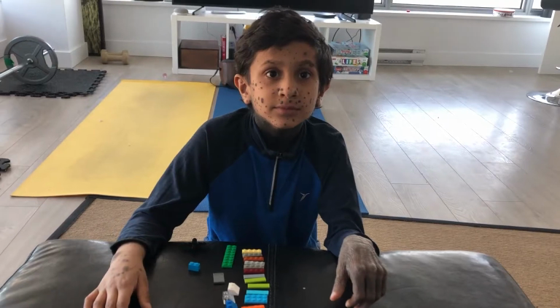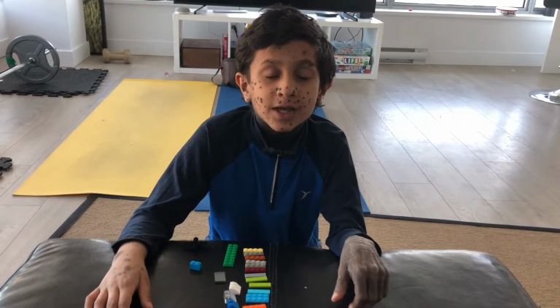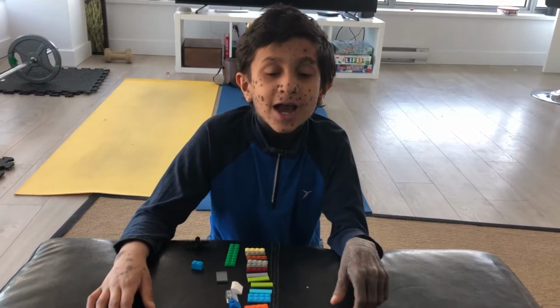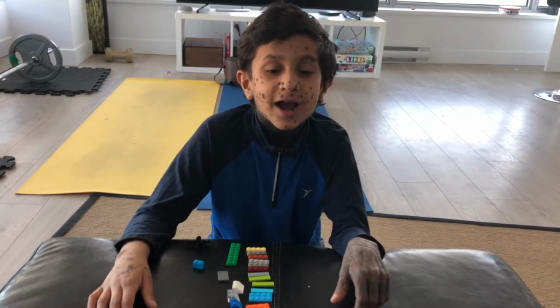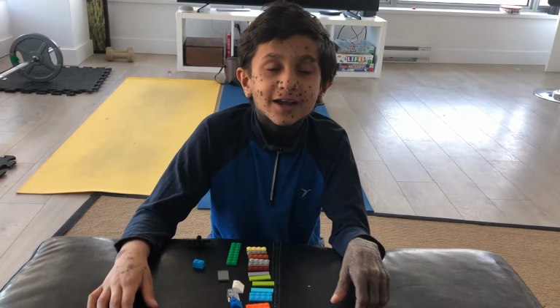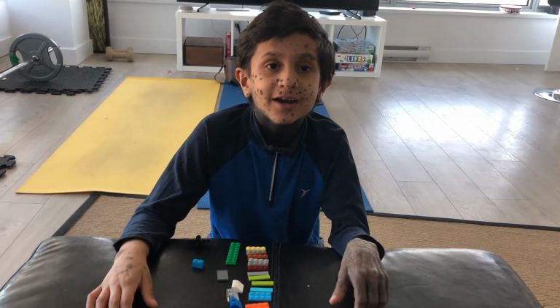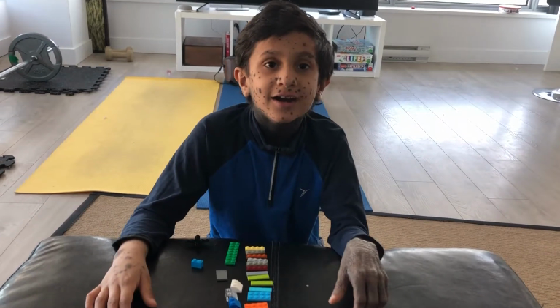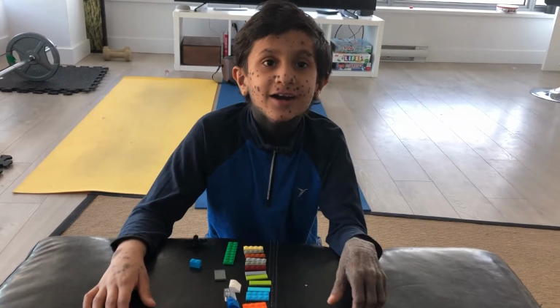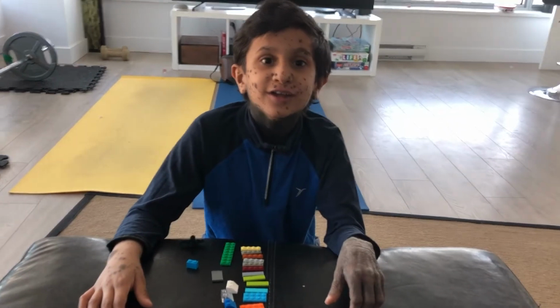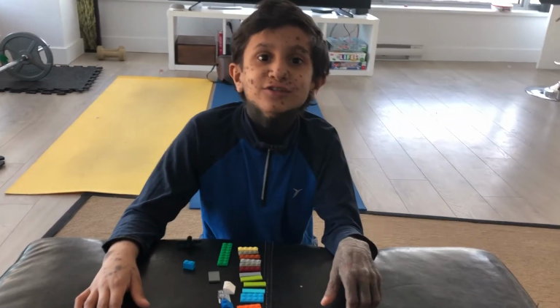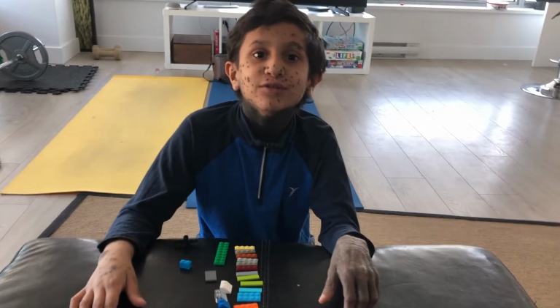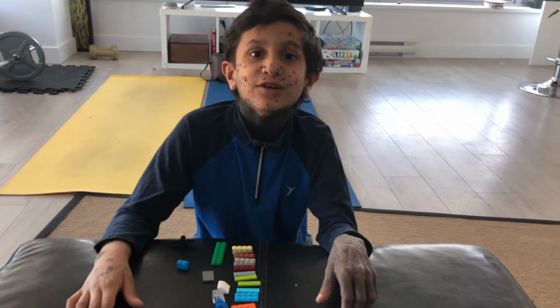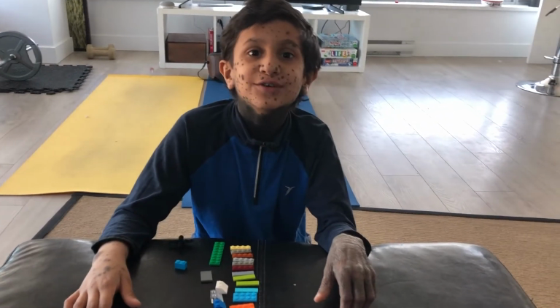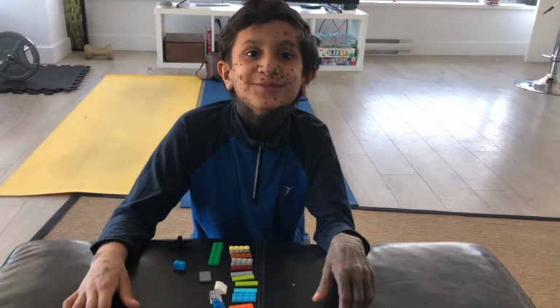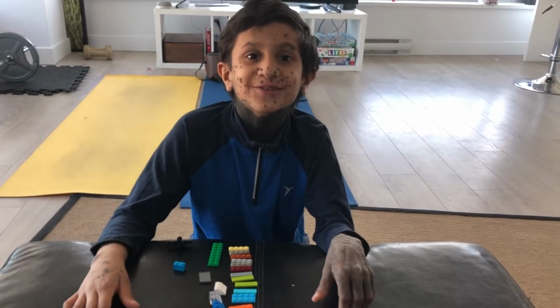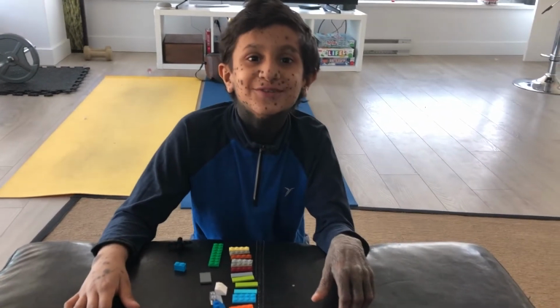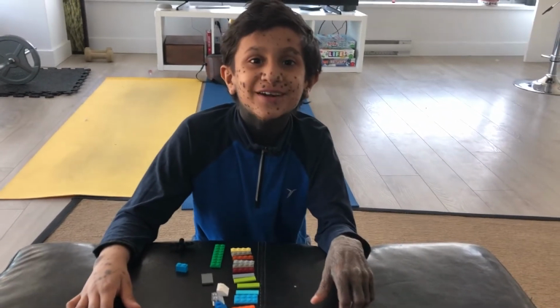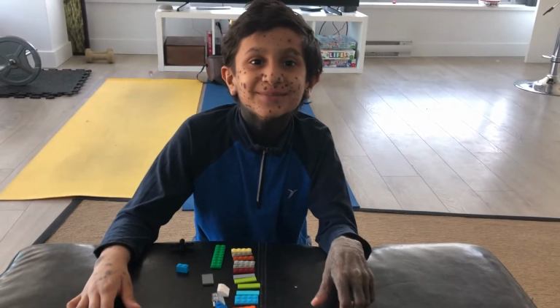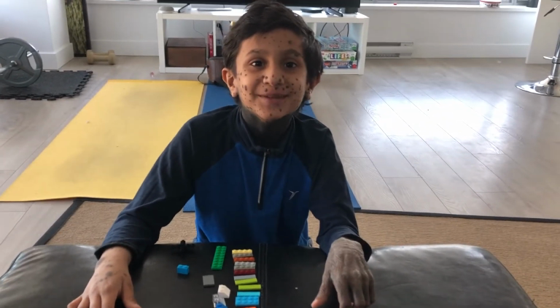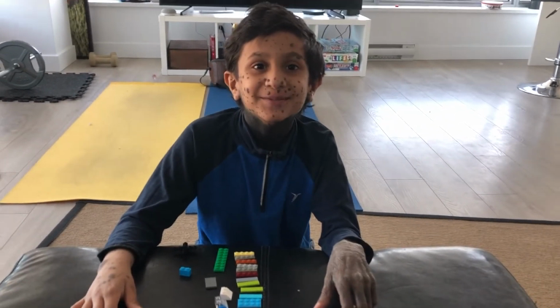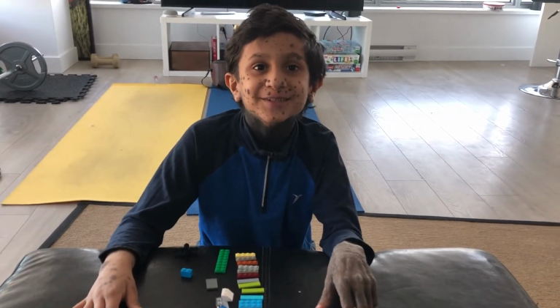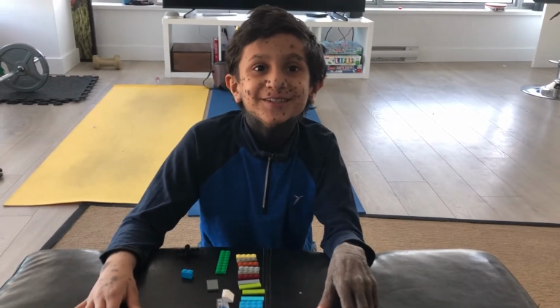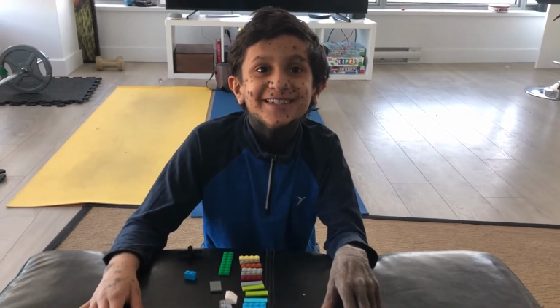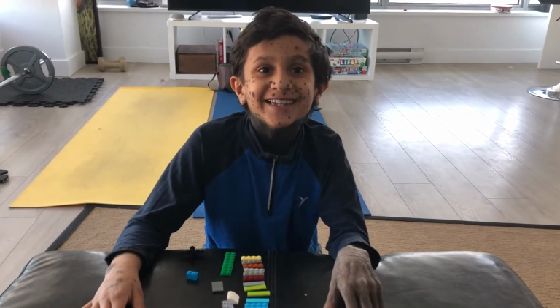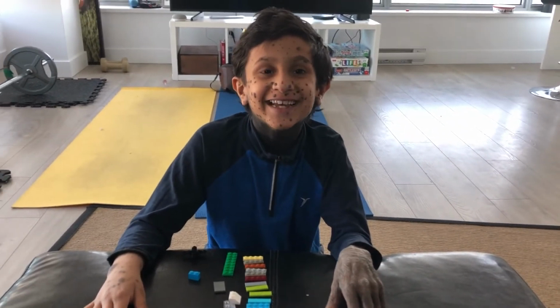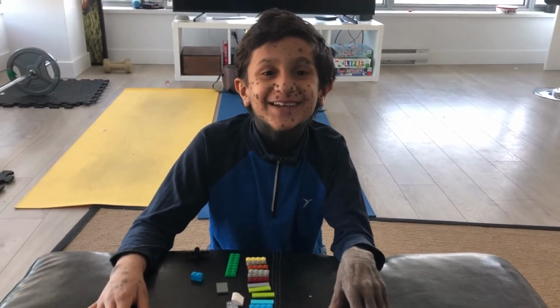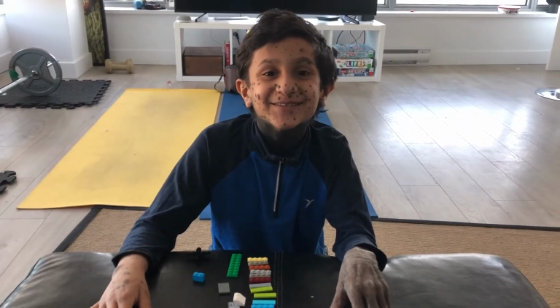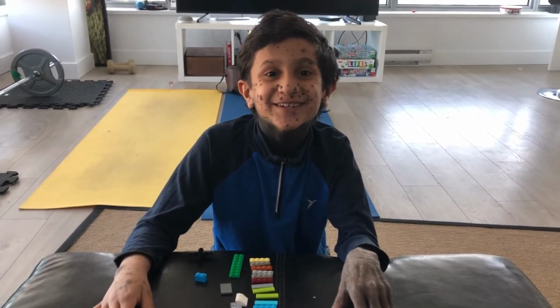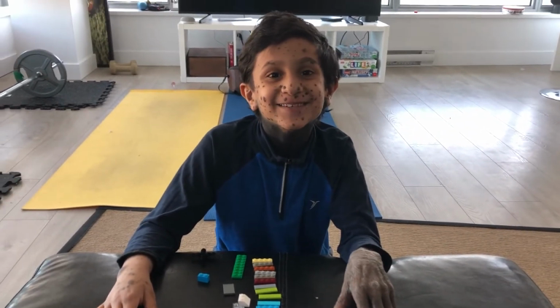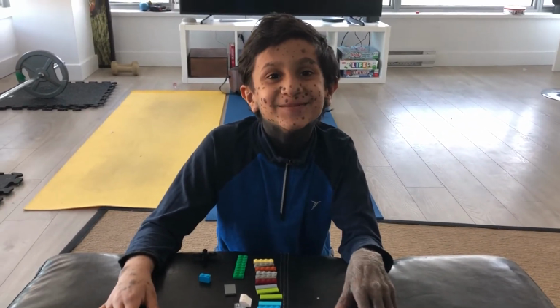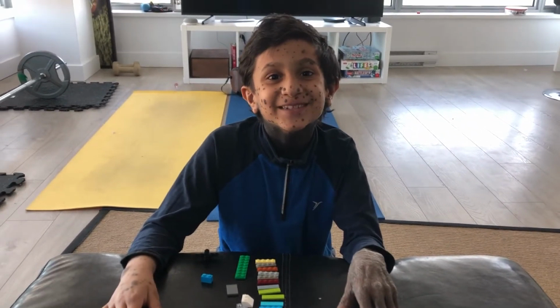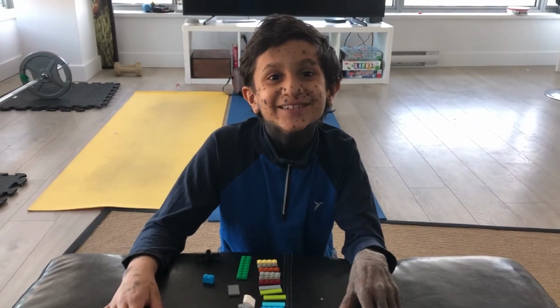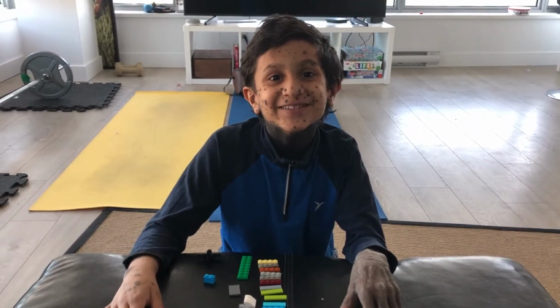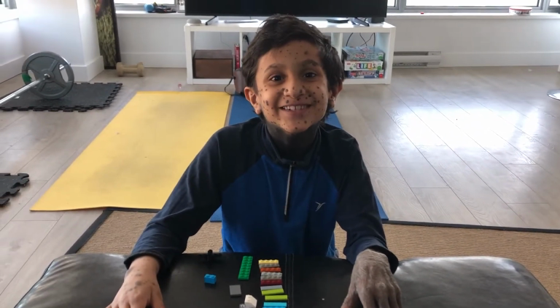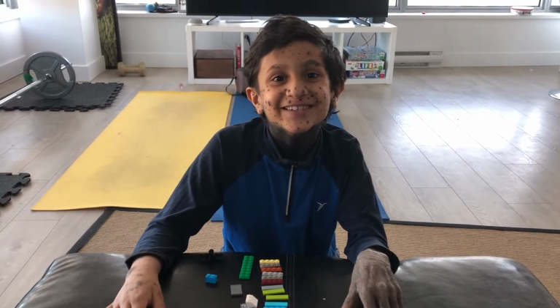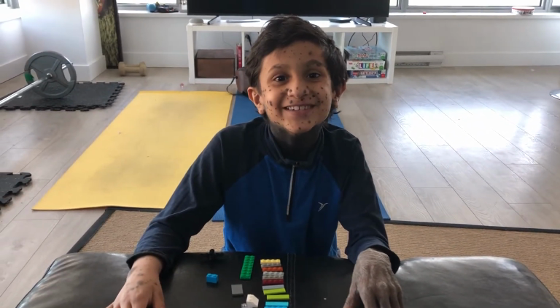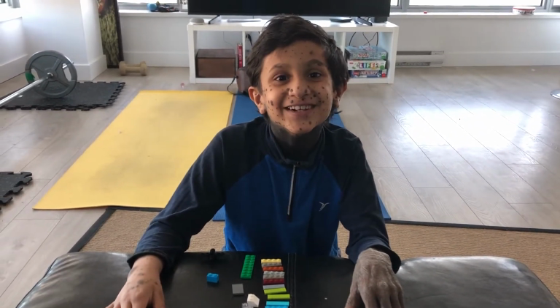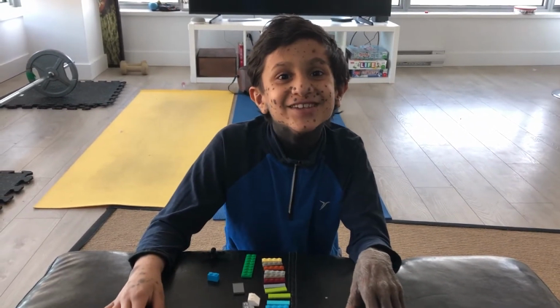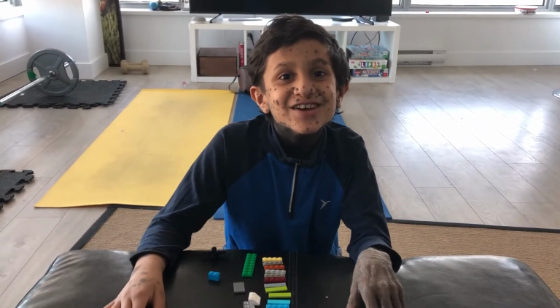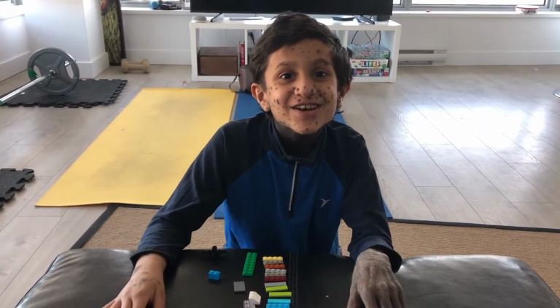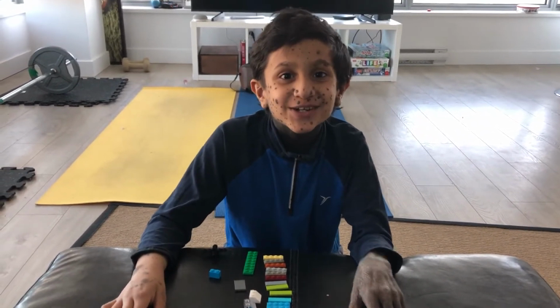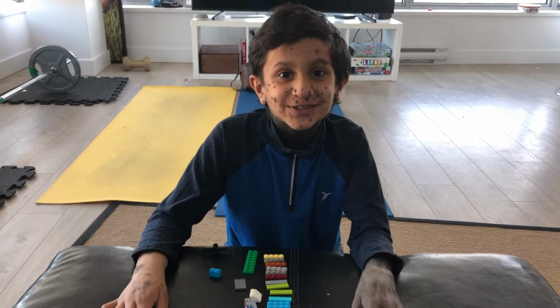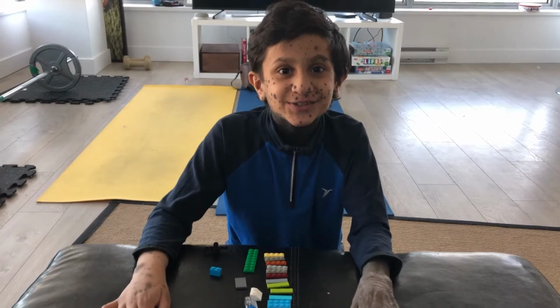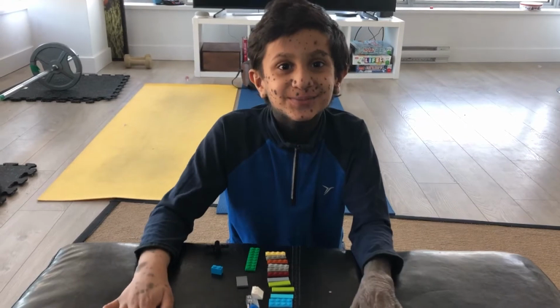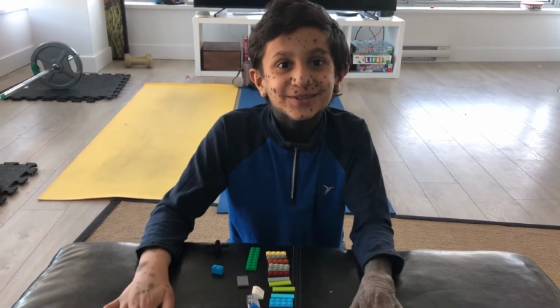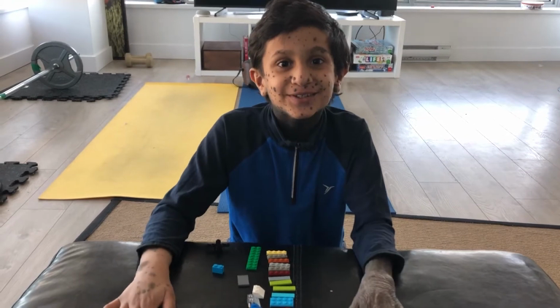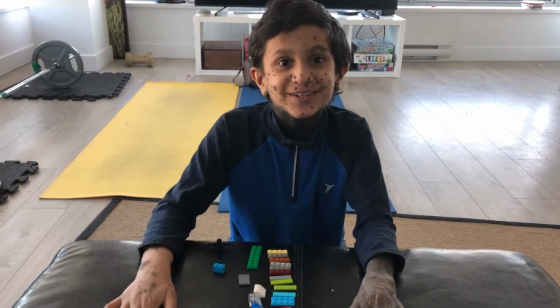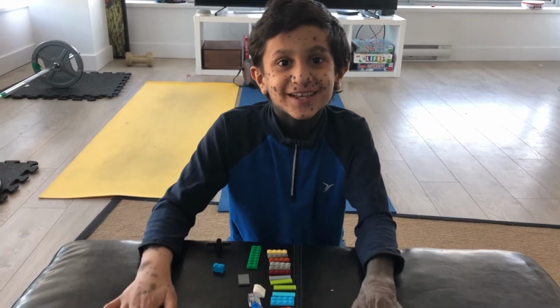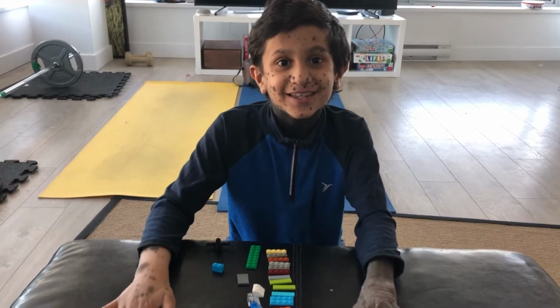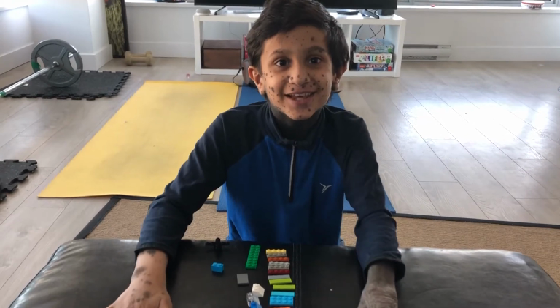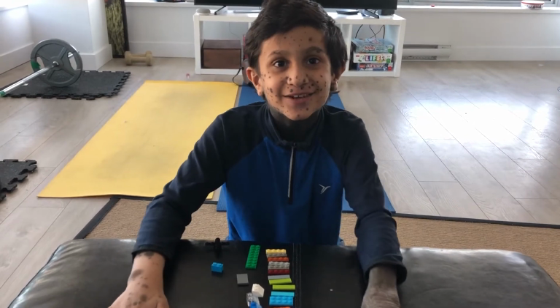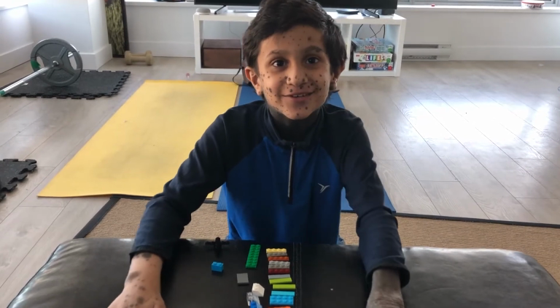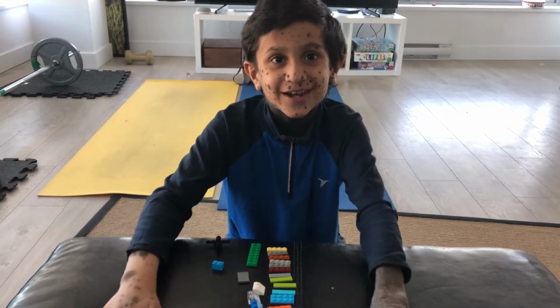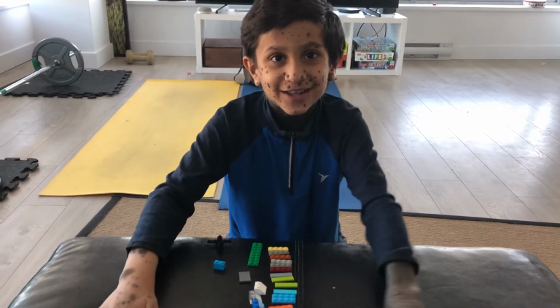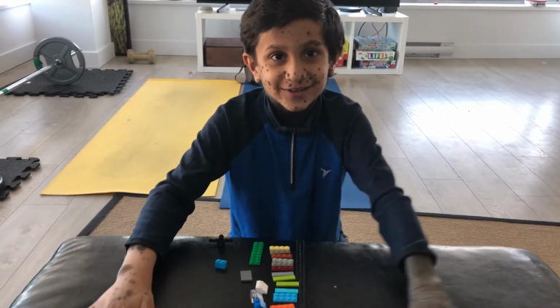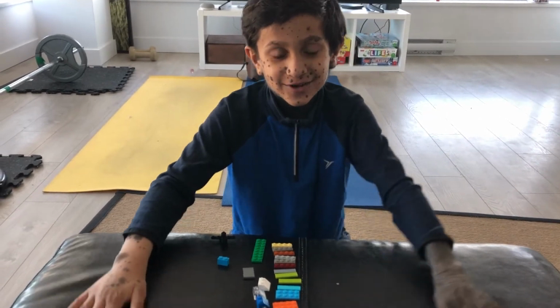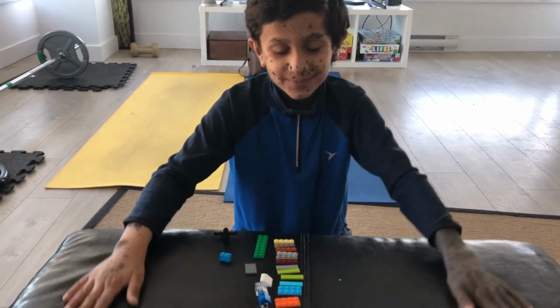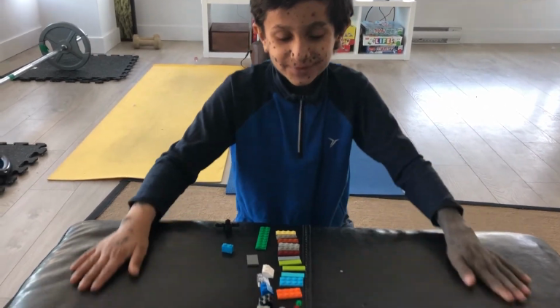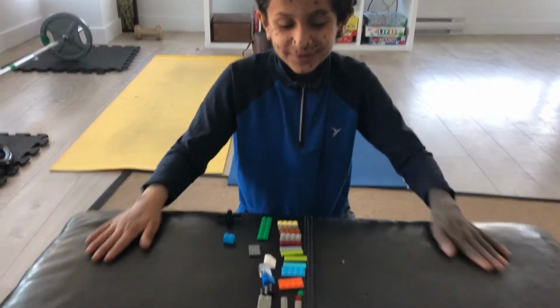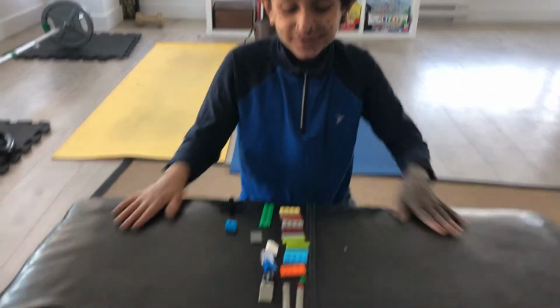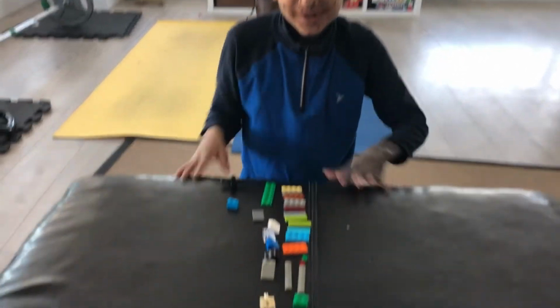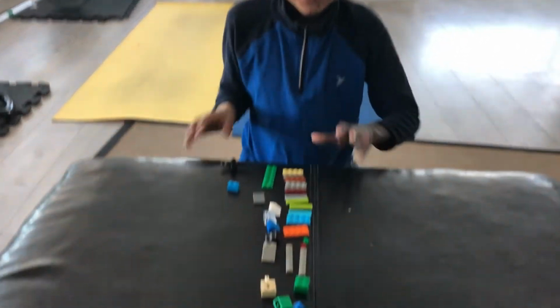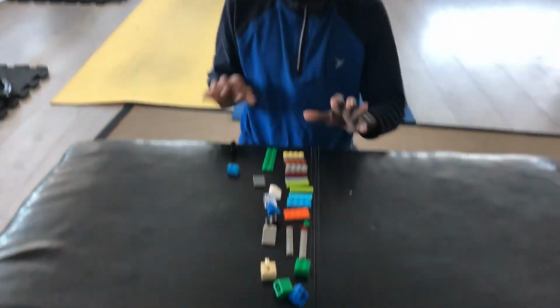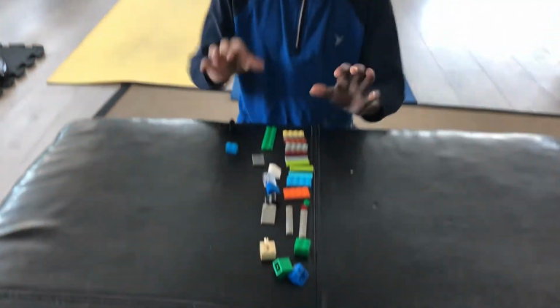Hi guys, welcome to Growing Babies. Today I'm going to be showing you guys how to build a Lego helicopter mini.